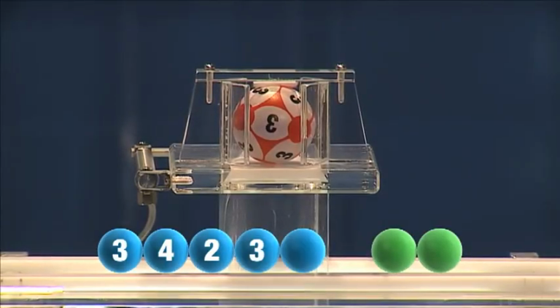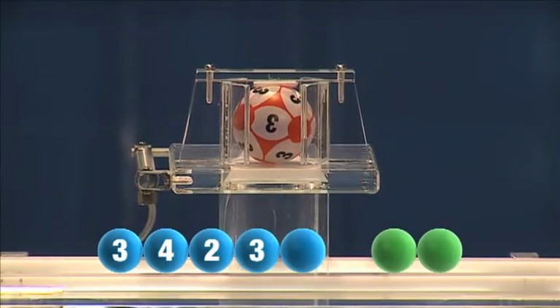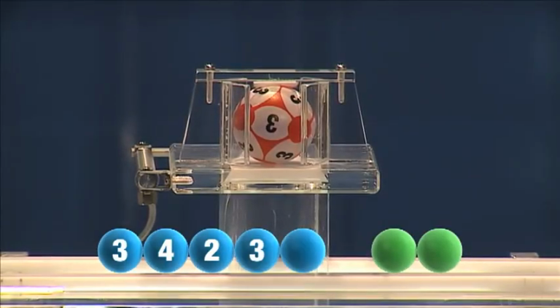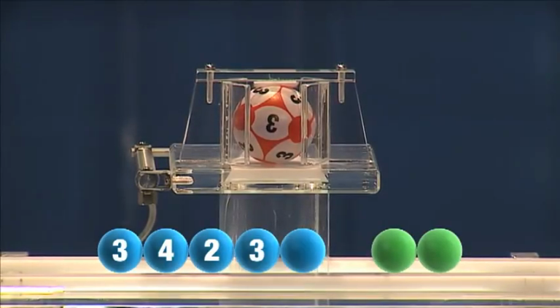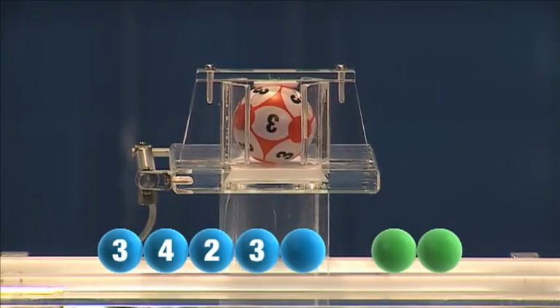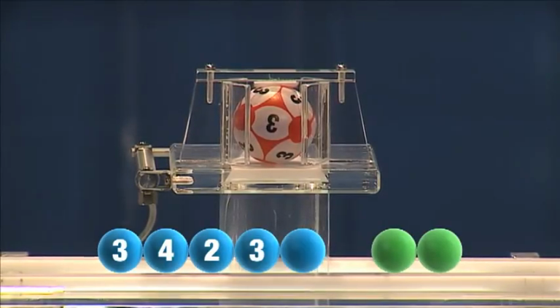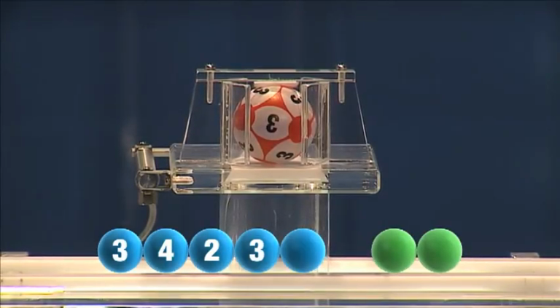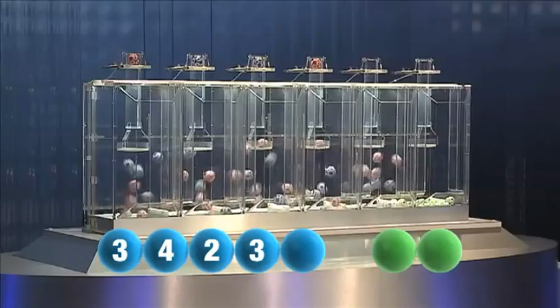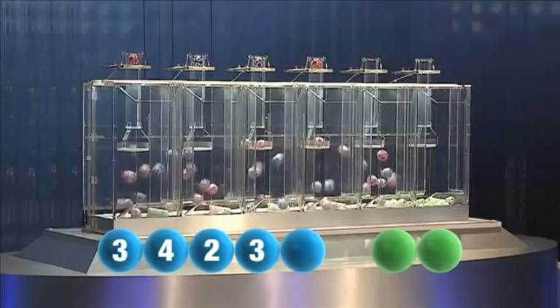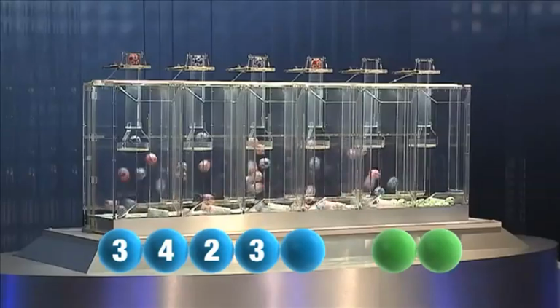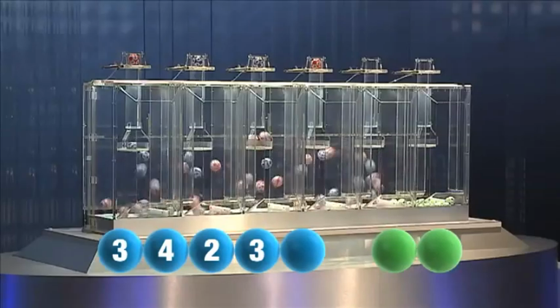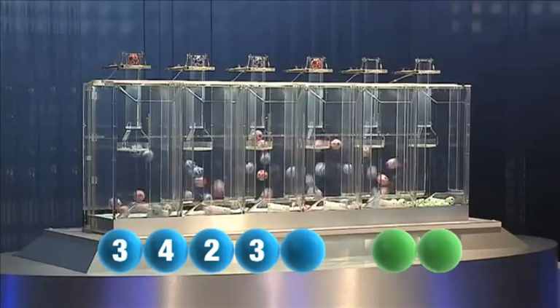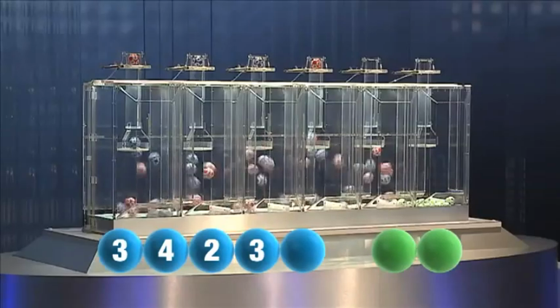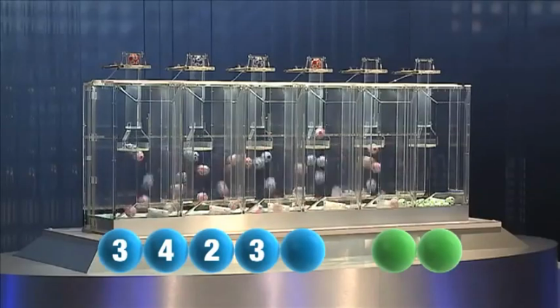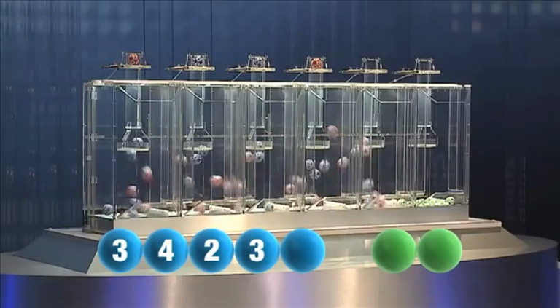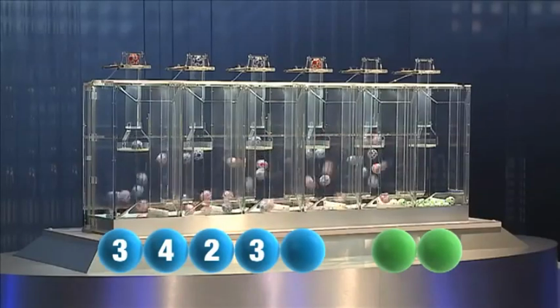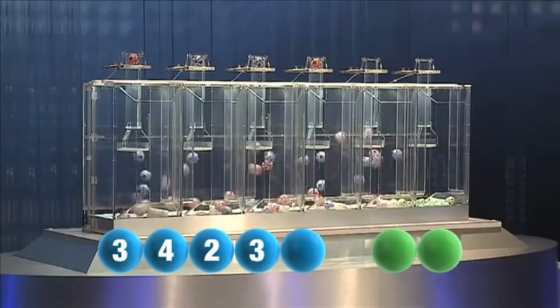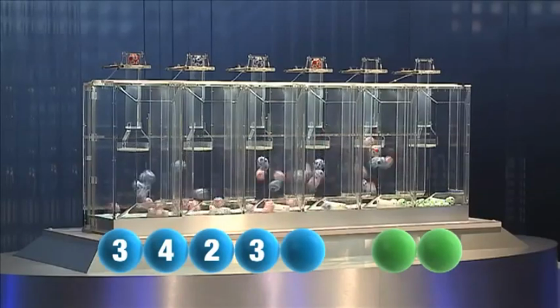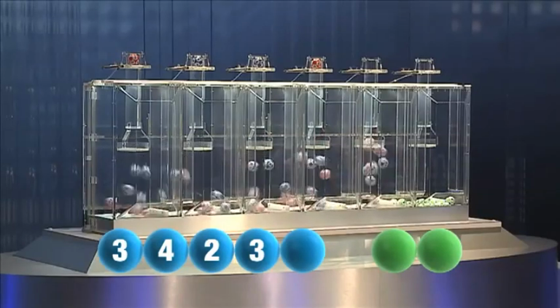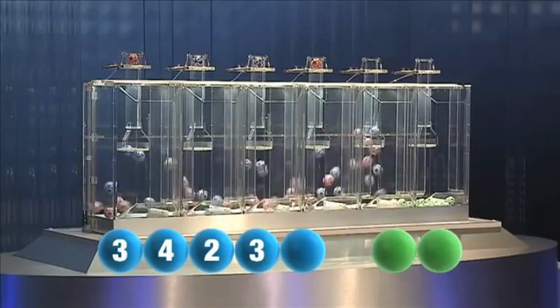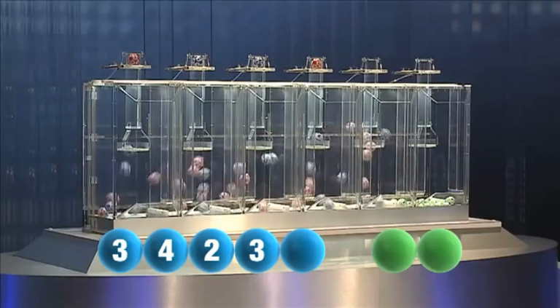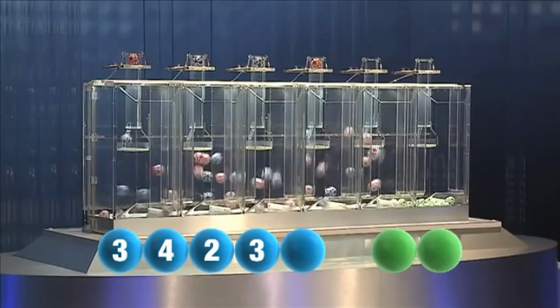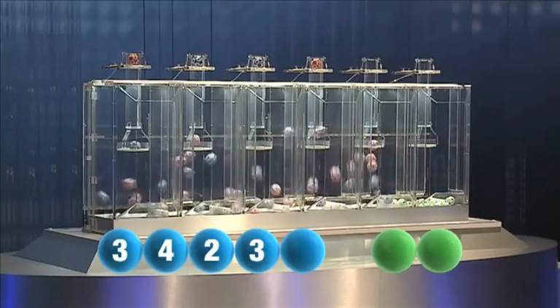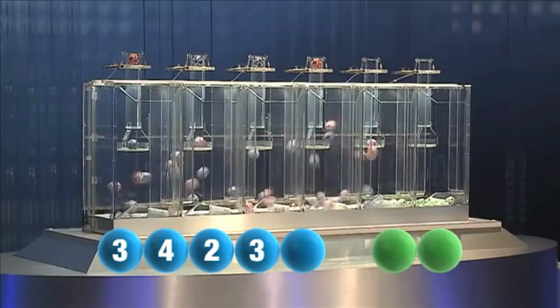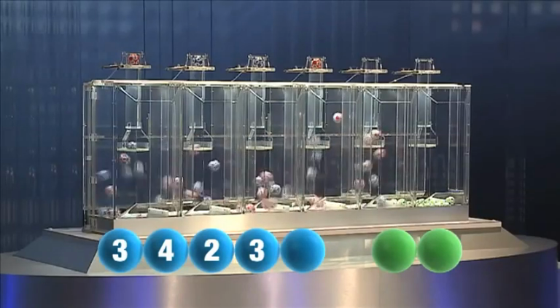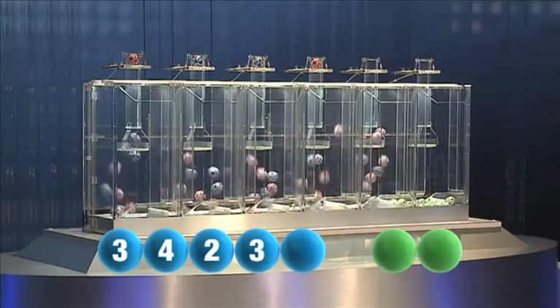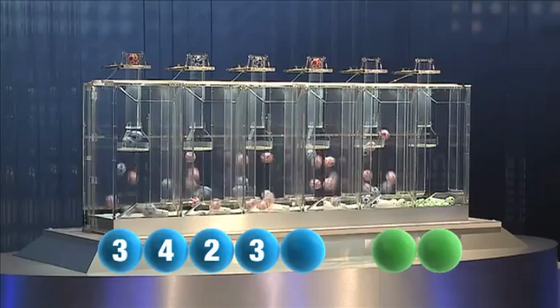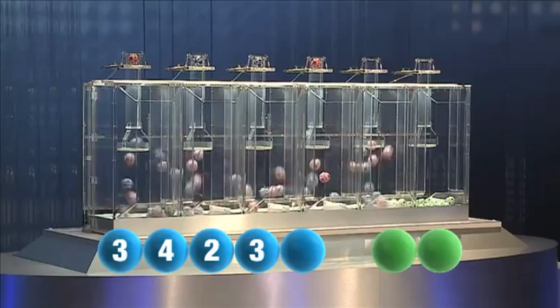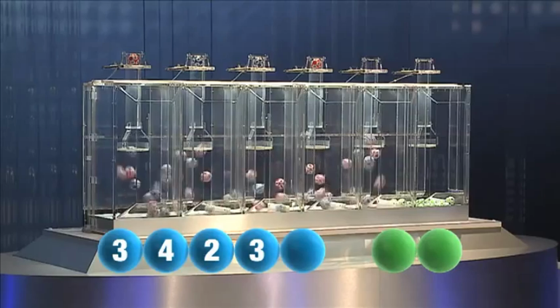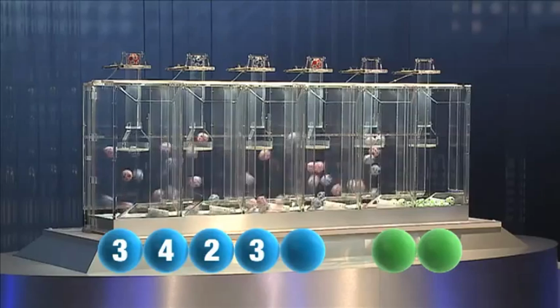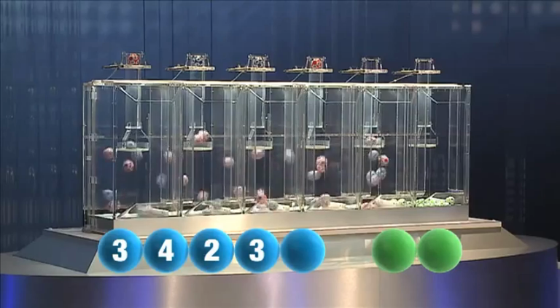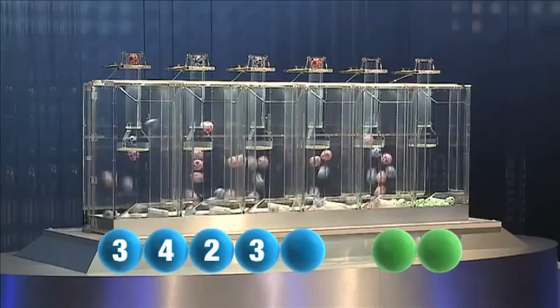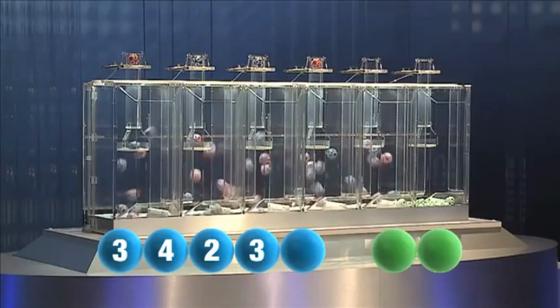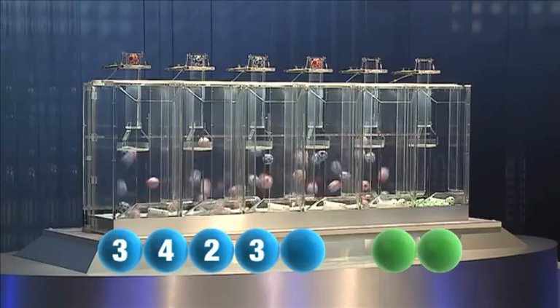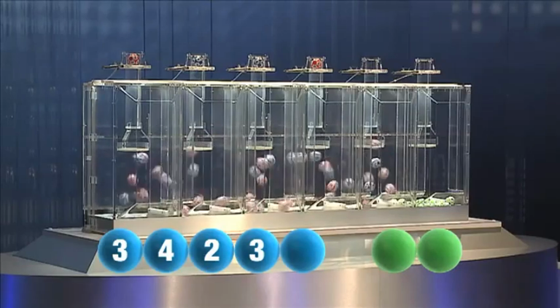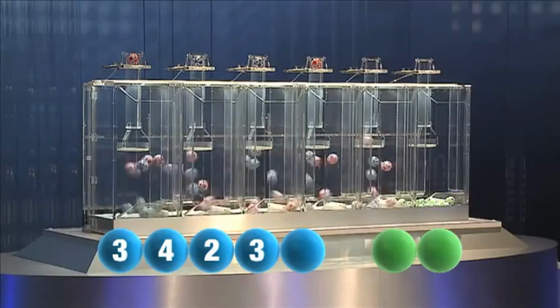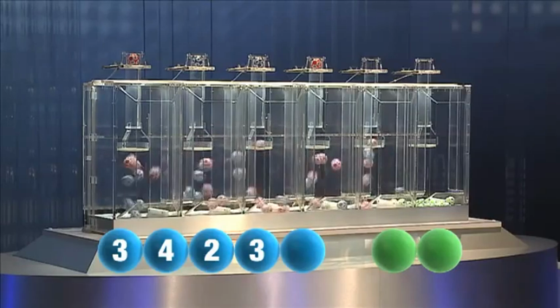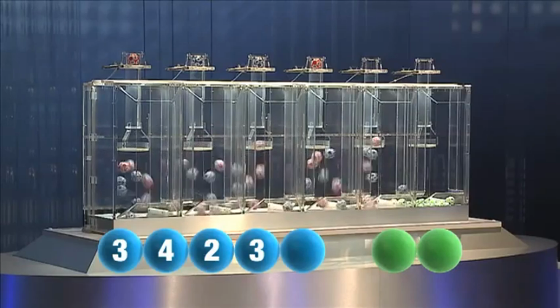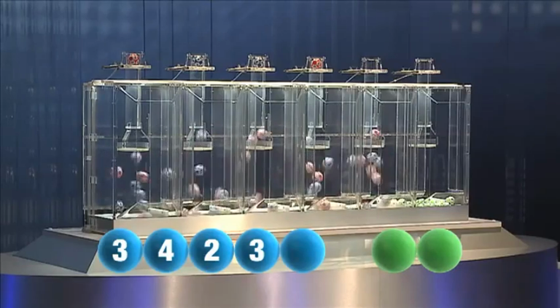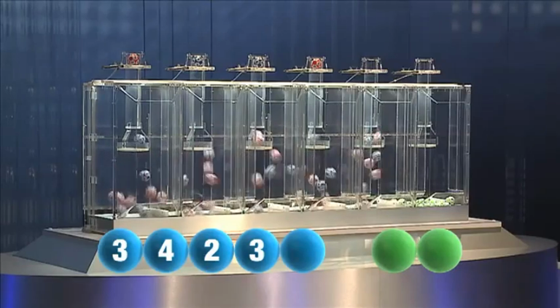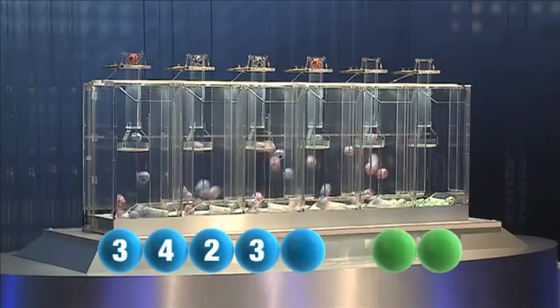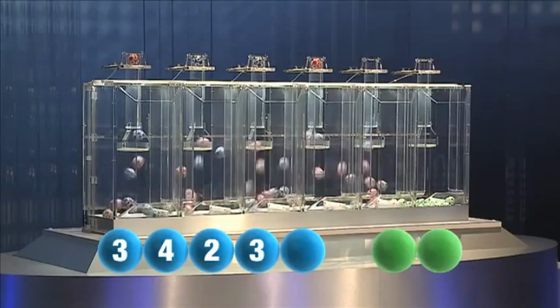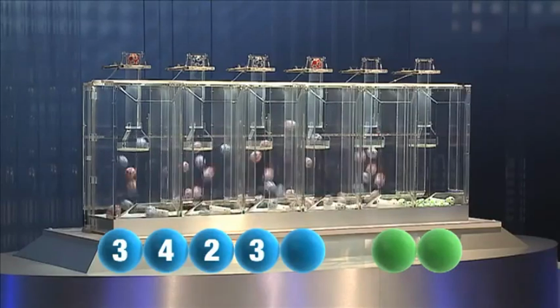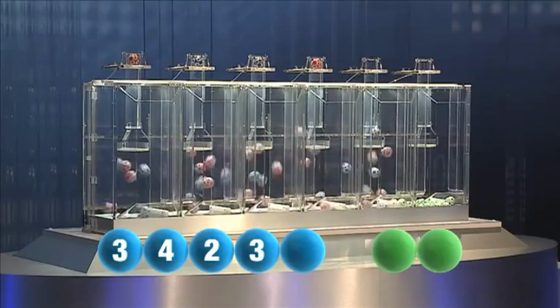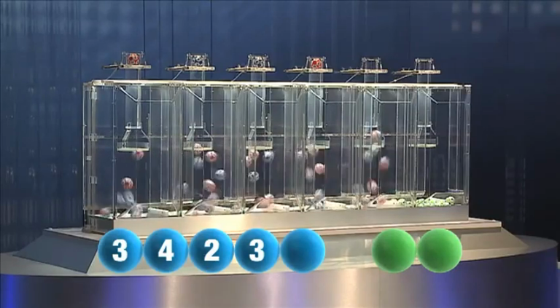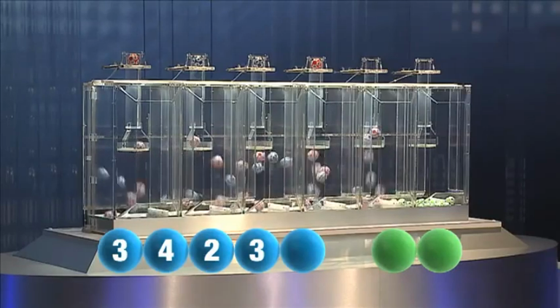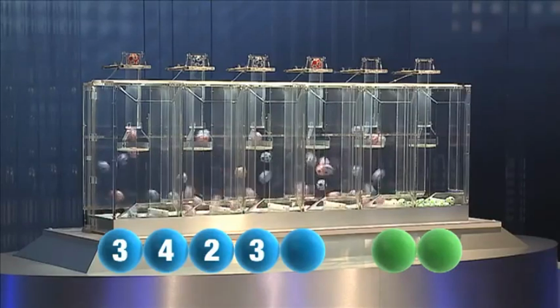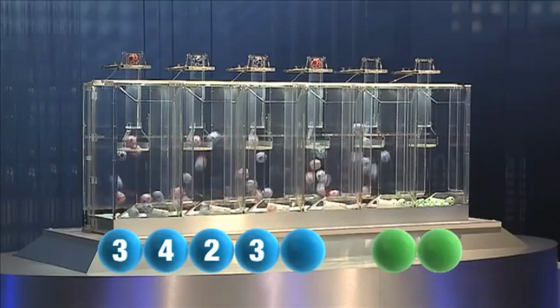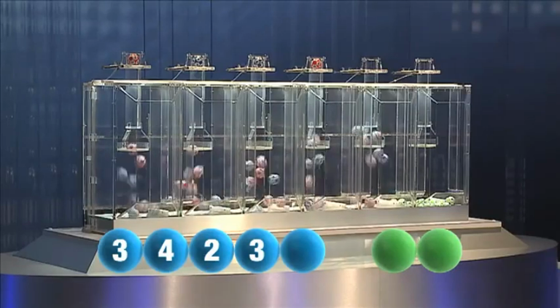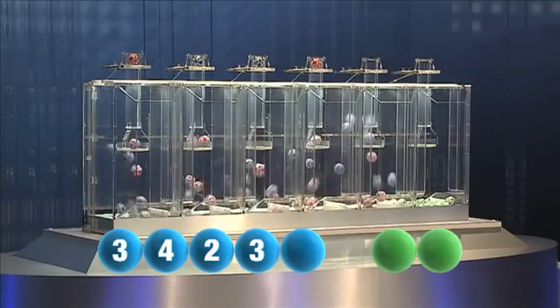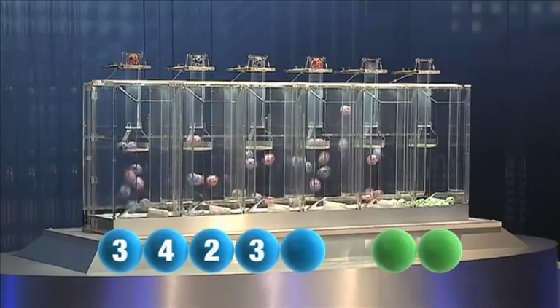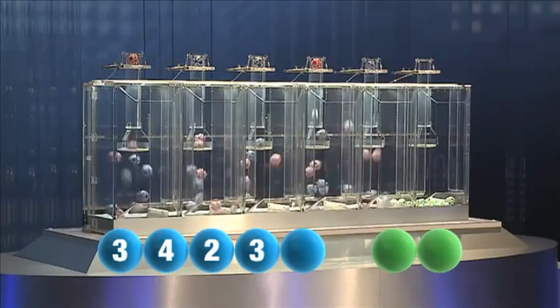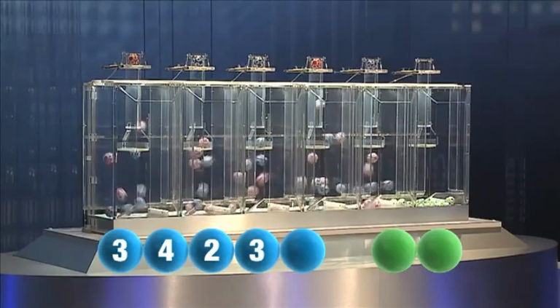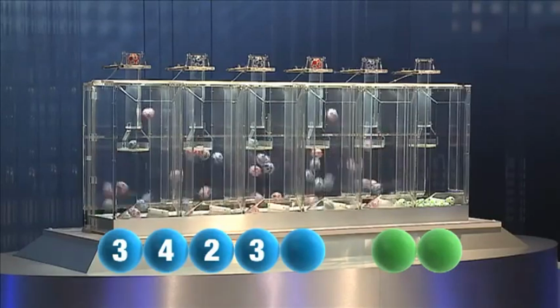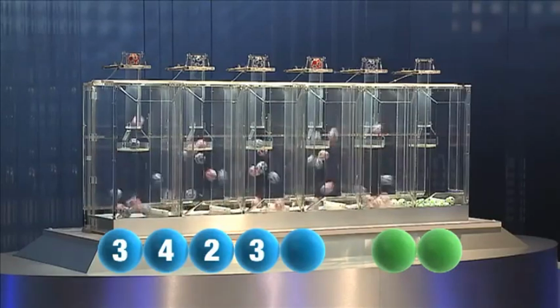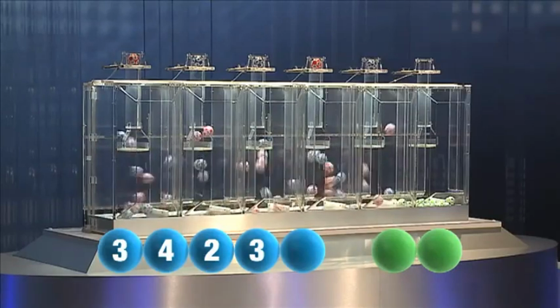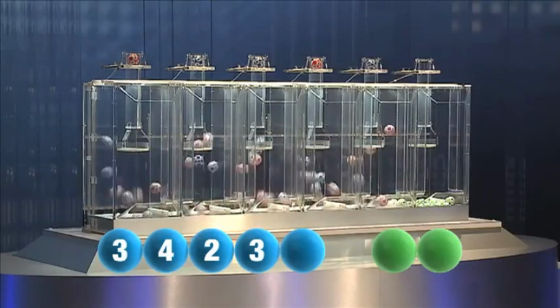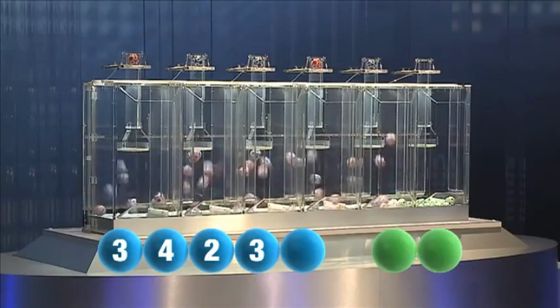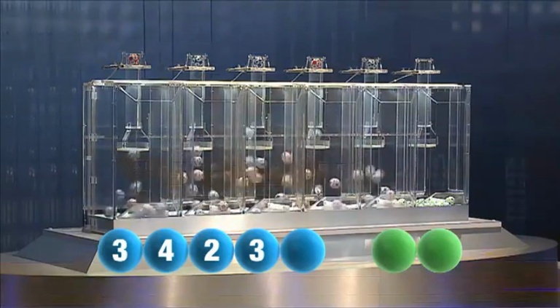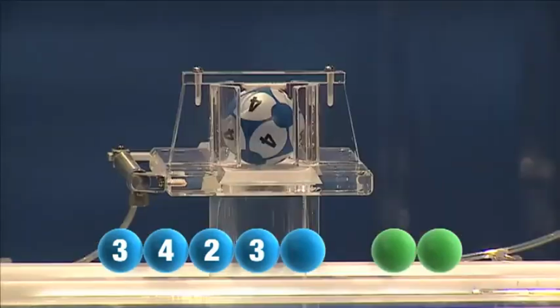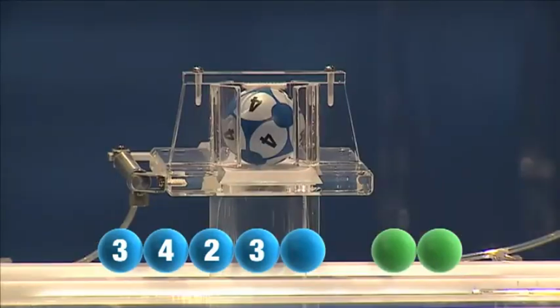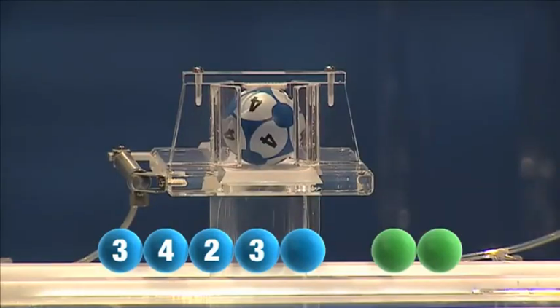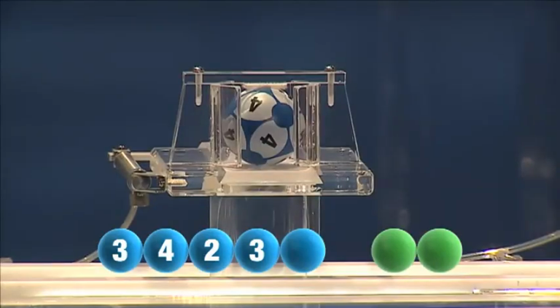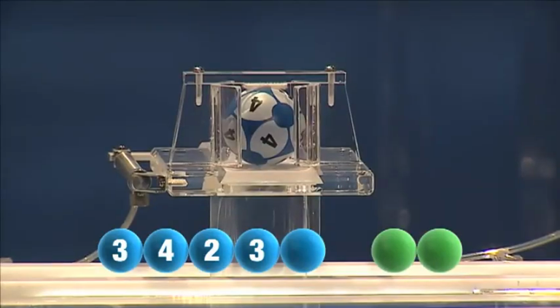If you get the whole combination correct, you will win the jackpot, which is over a massive 25.2 million euro.